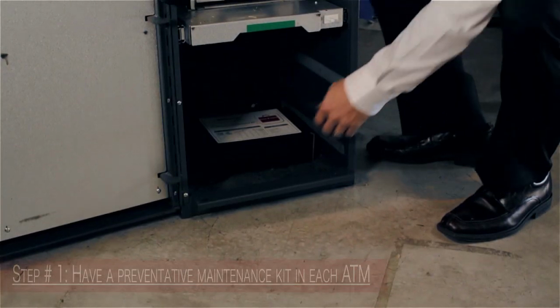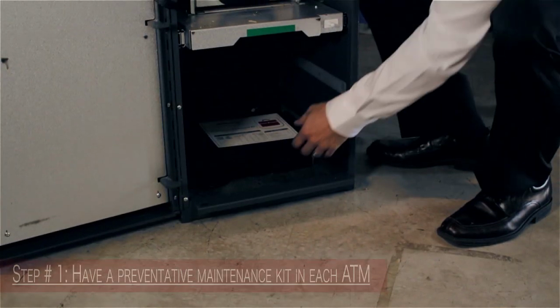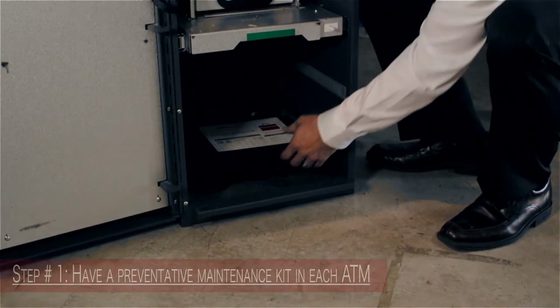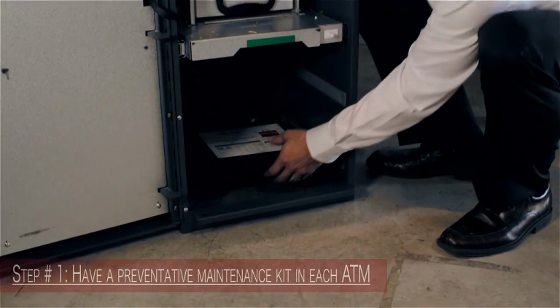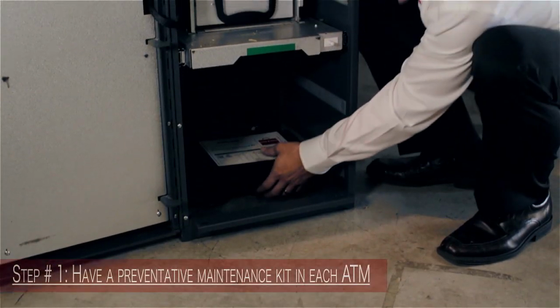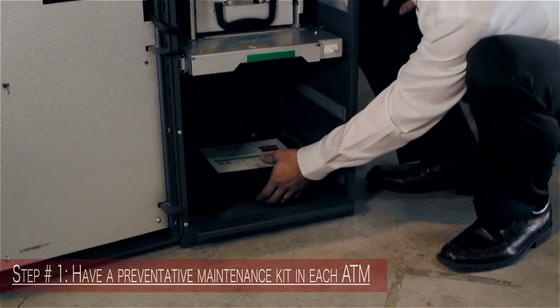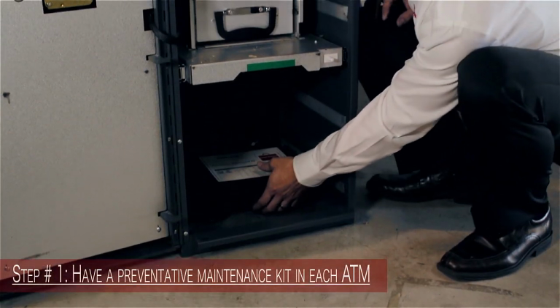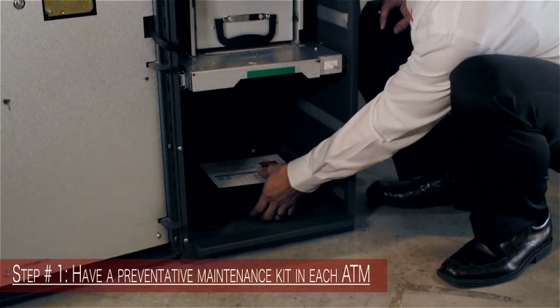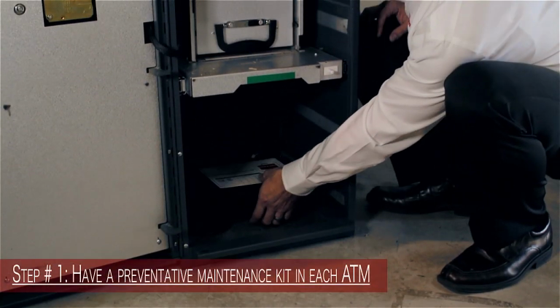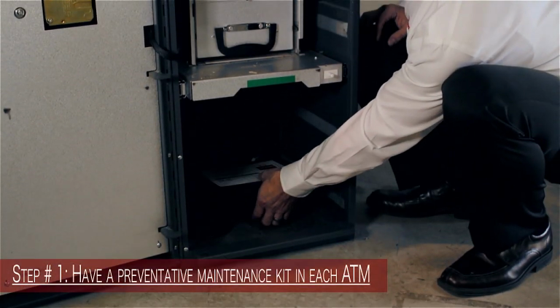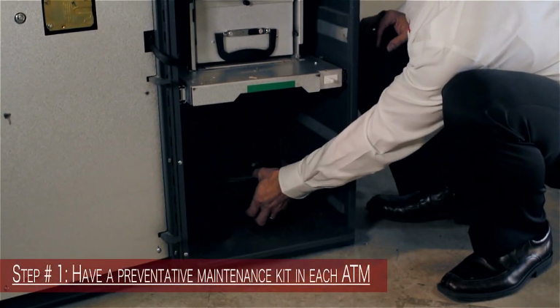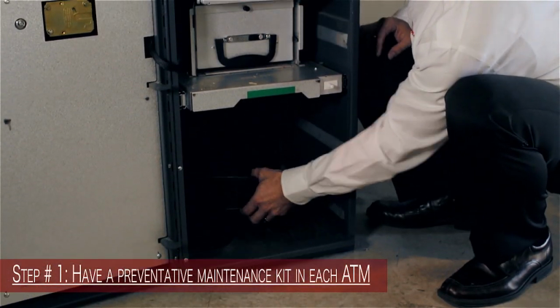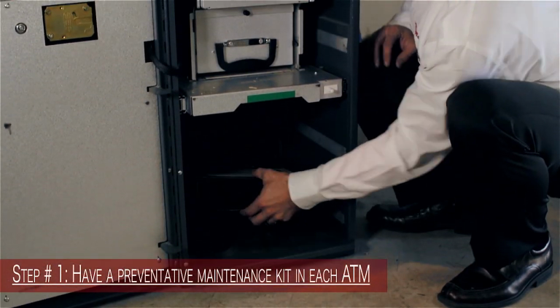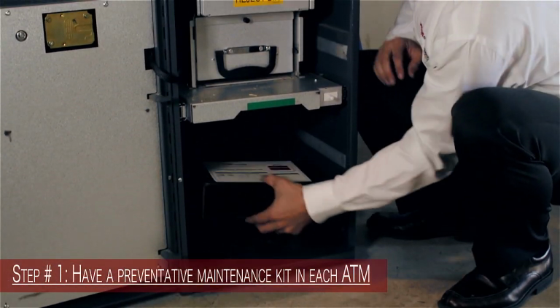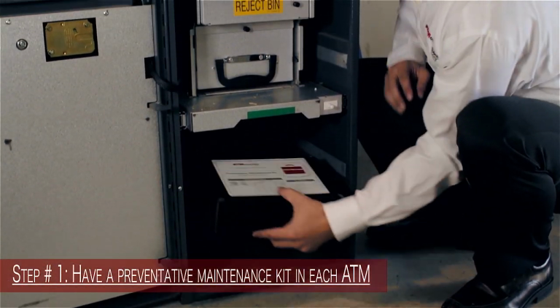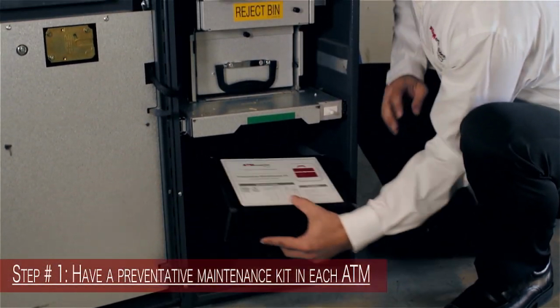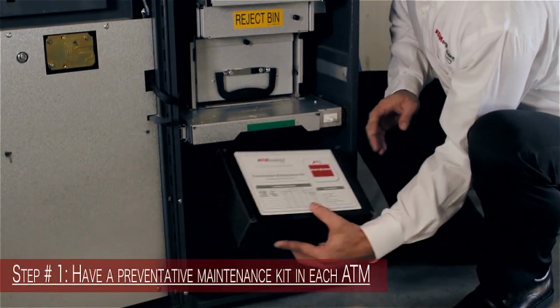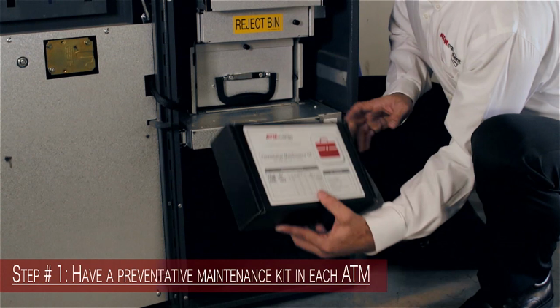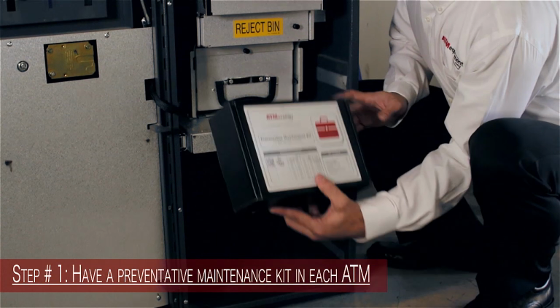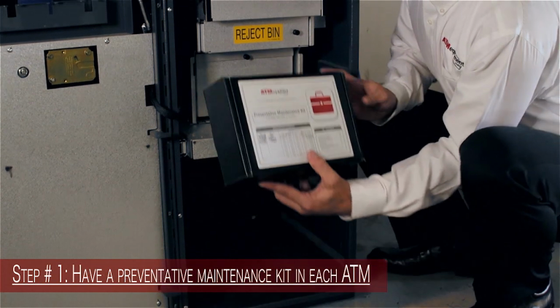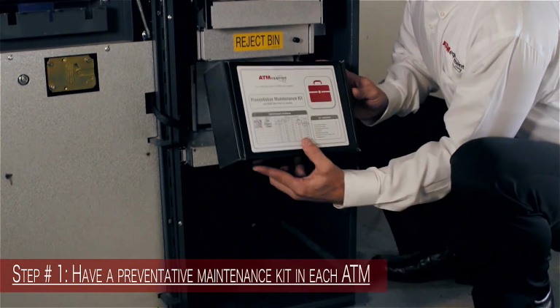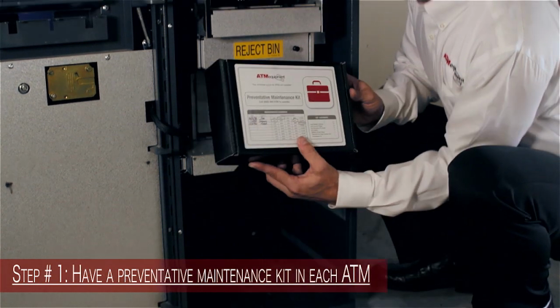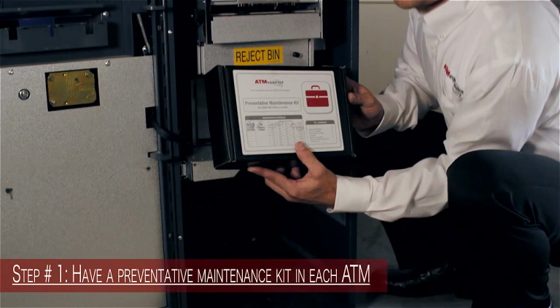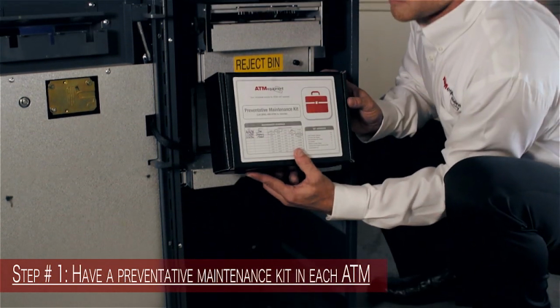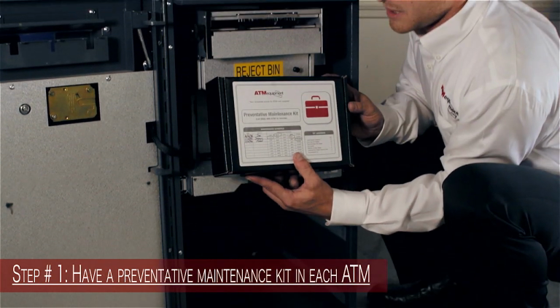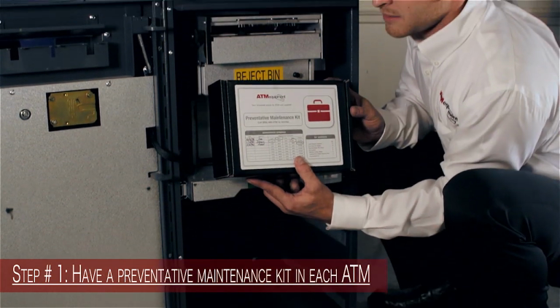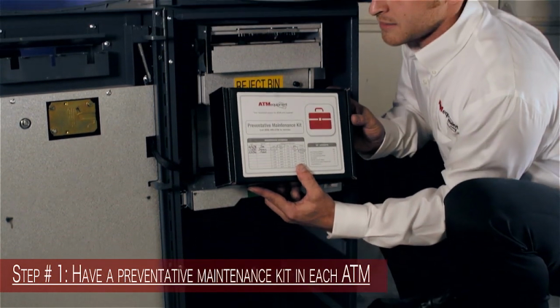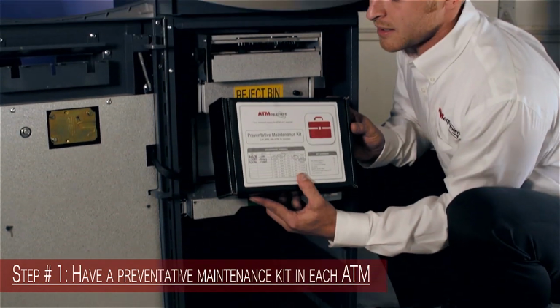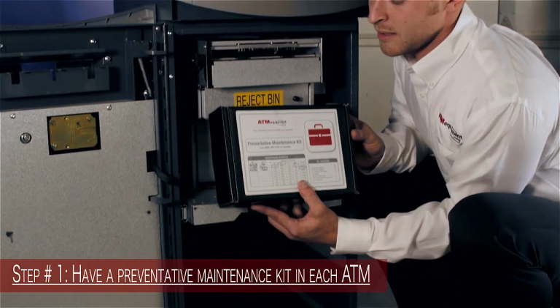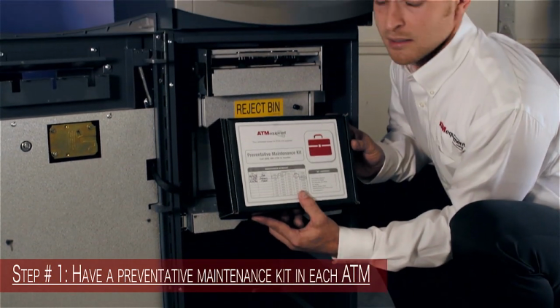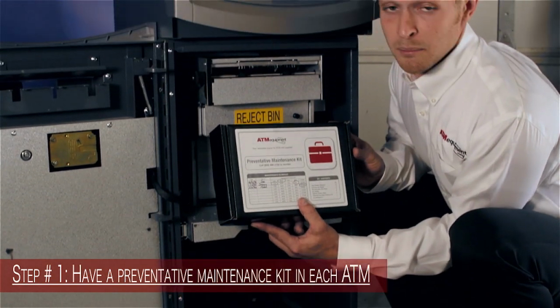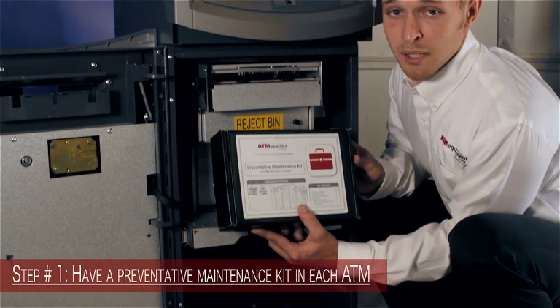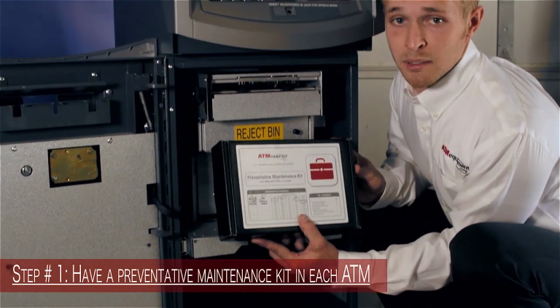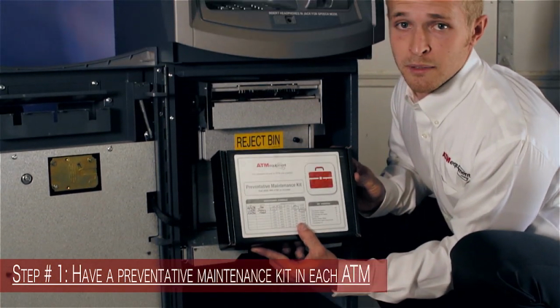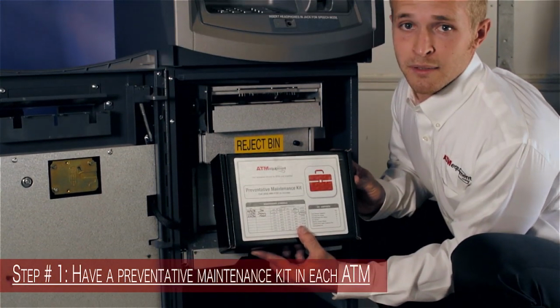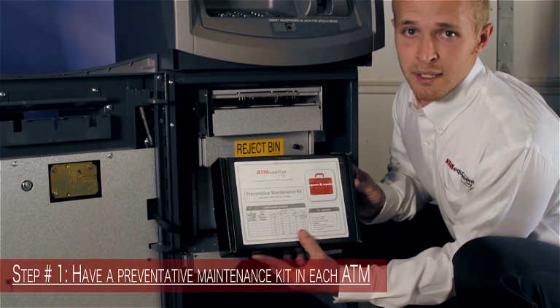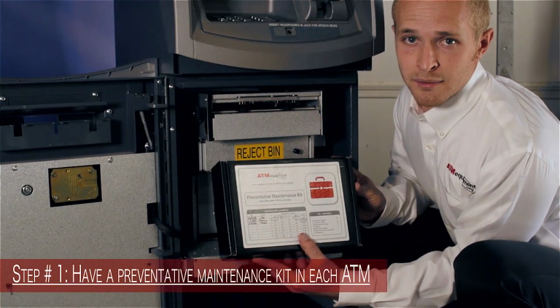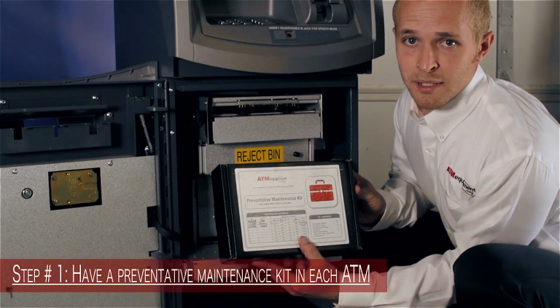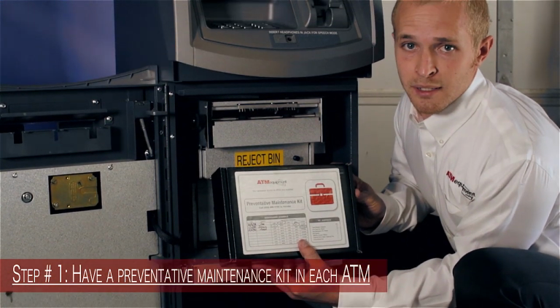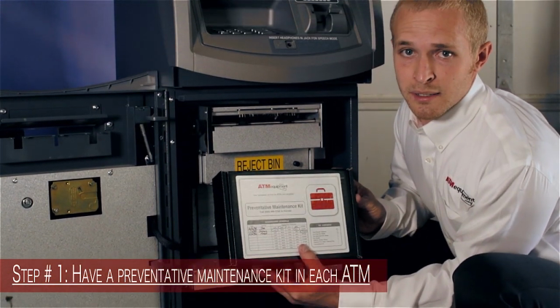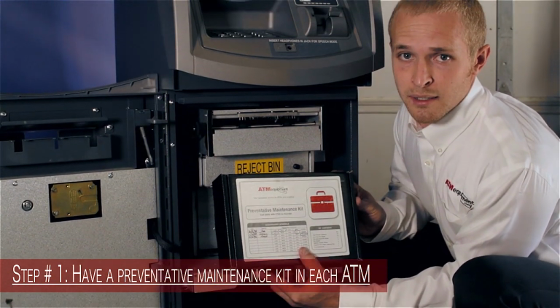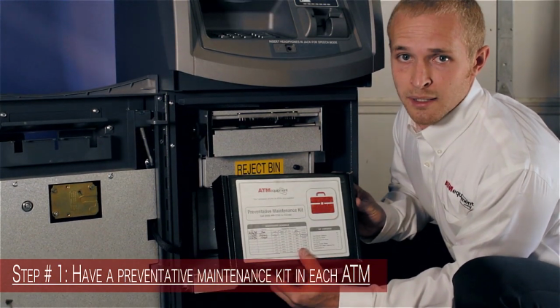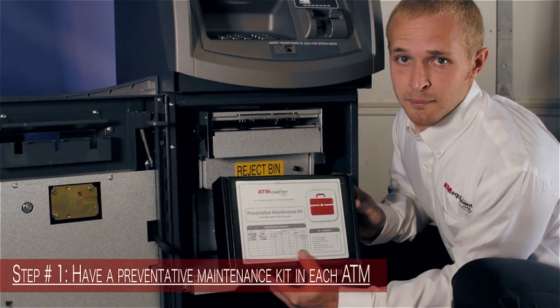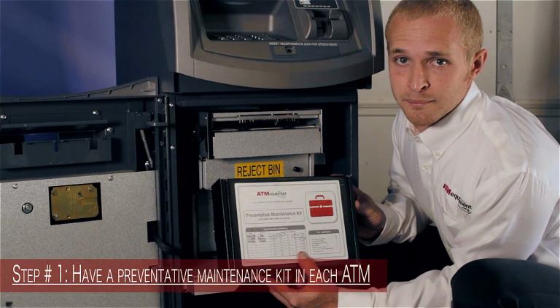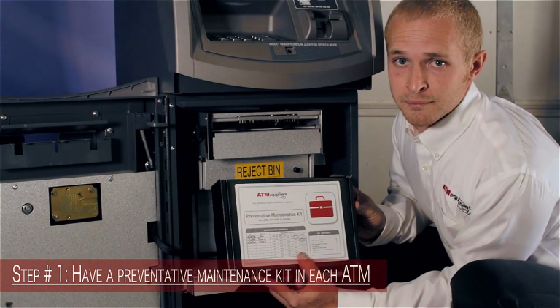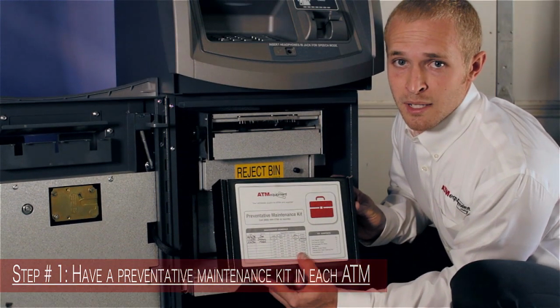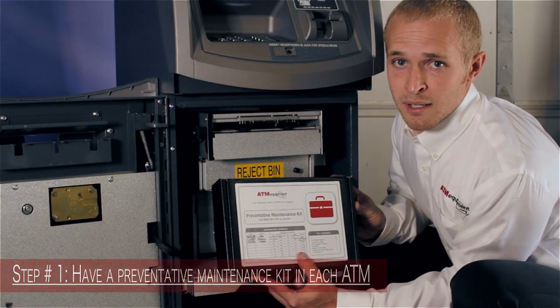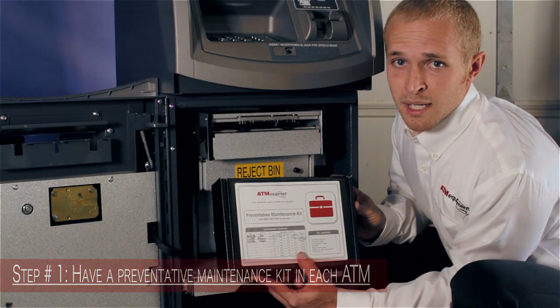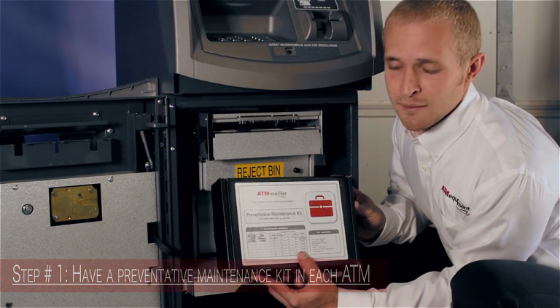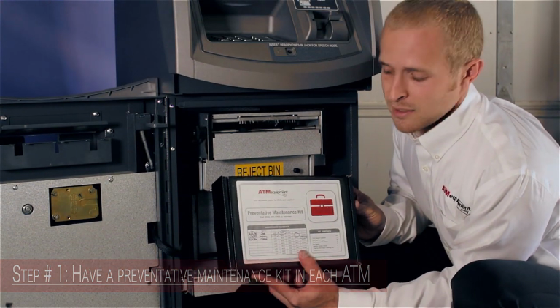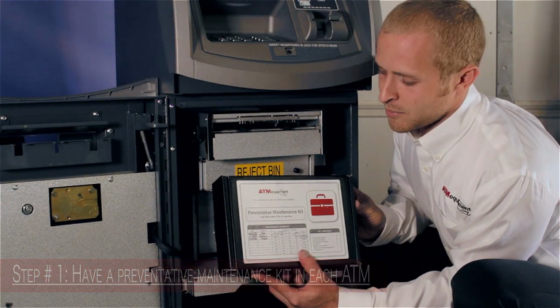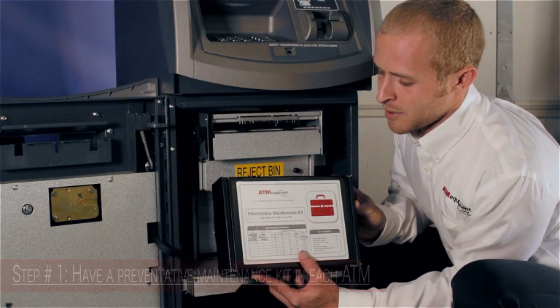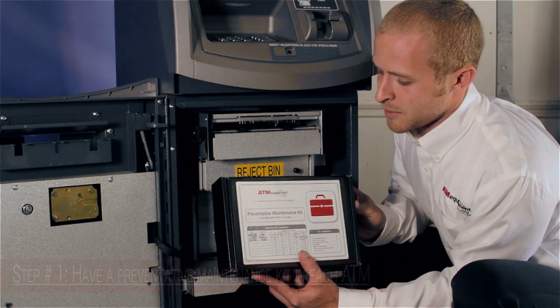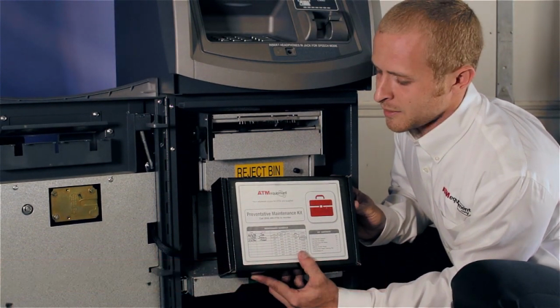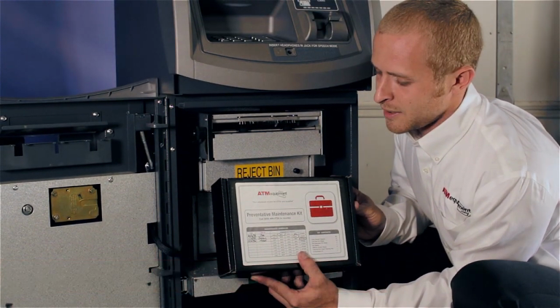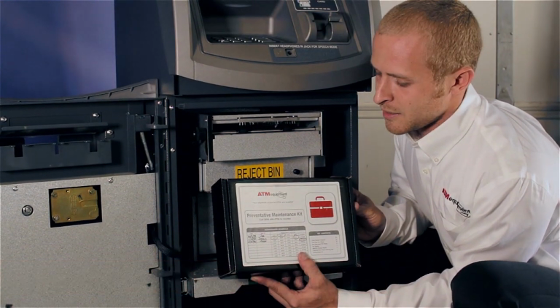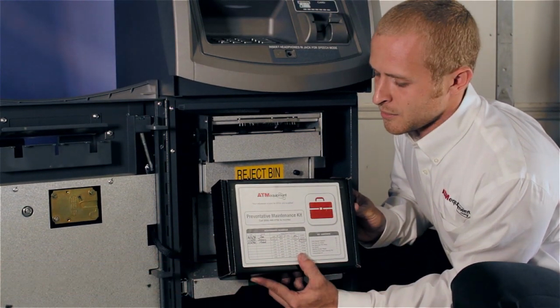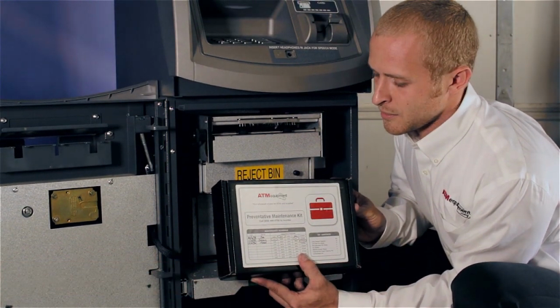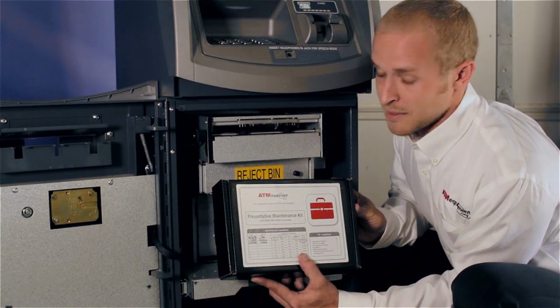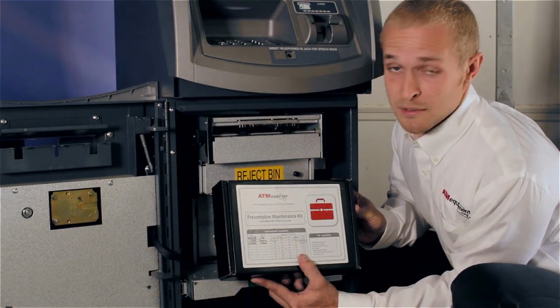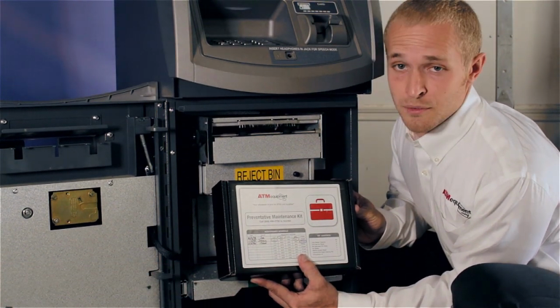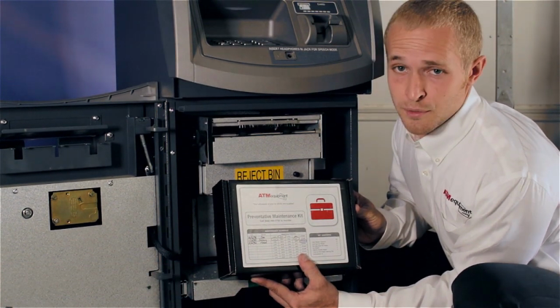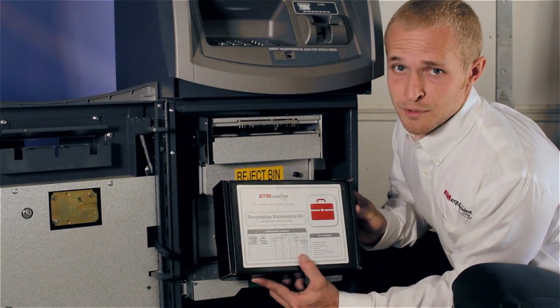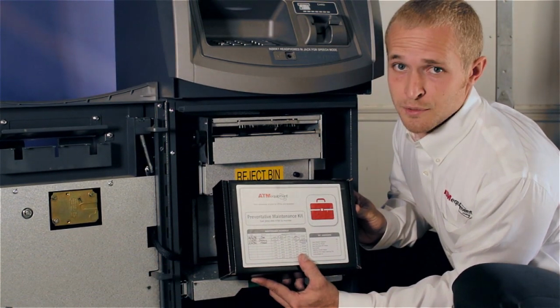Step number one: have a preventative maintenance kit in the bottom of every ATM. Having the proper cleaning tools is crucial.